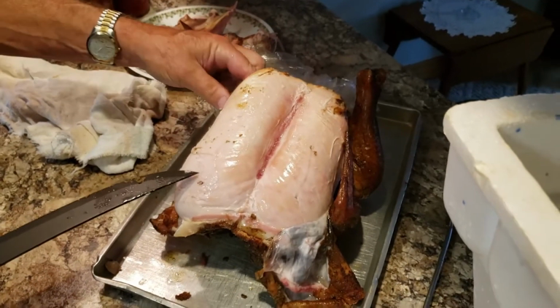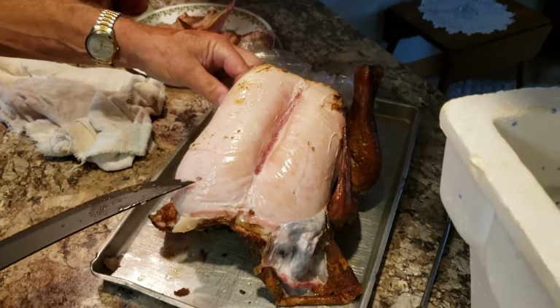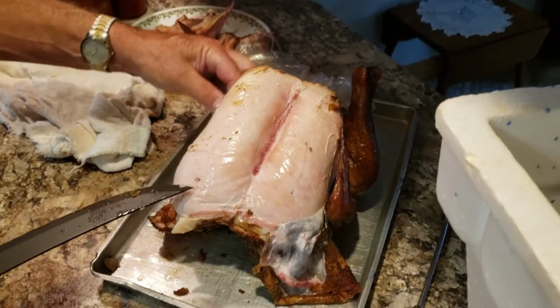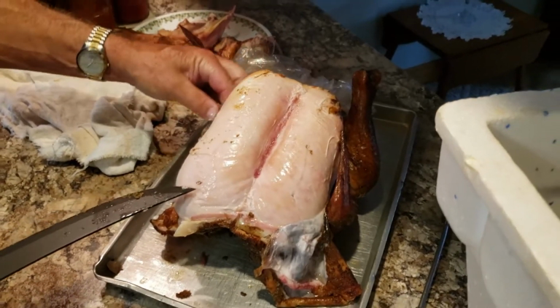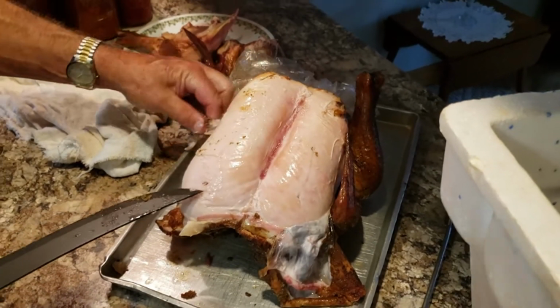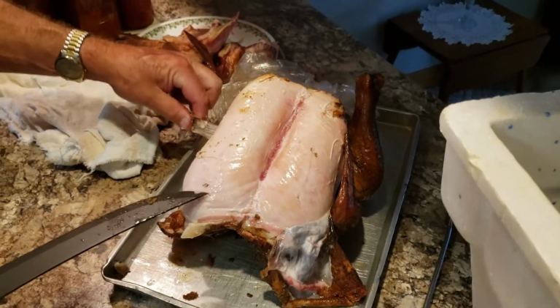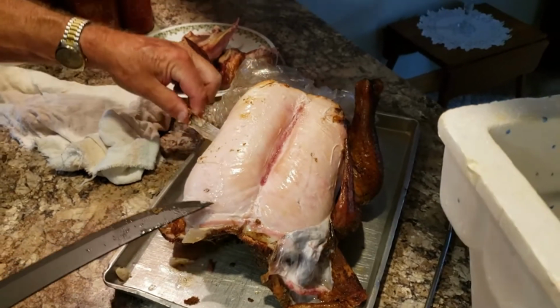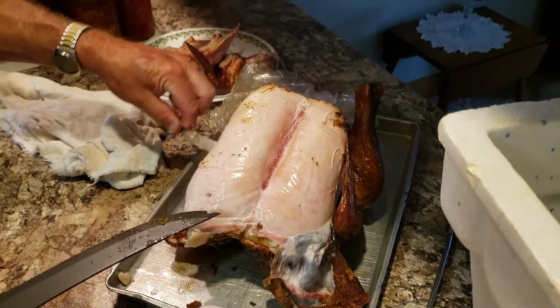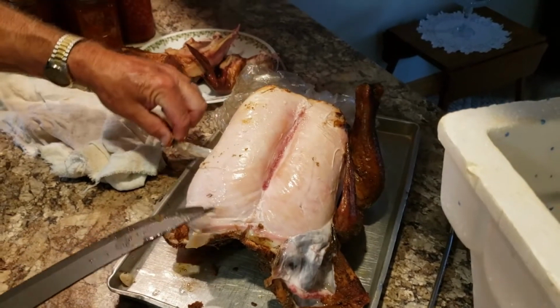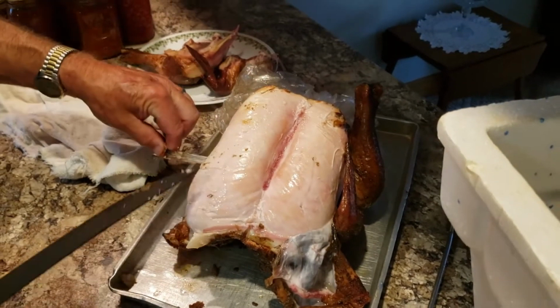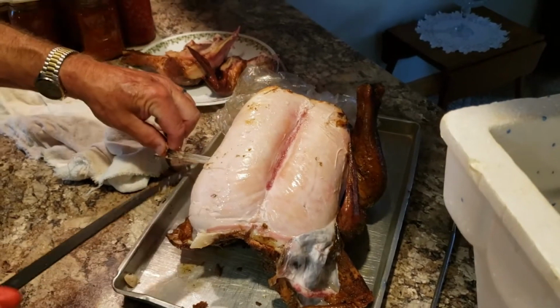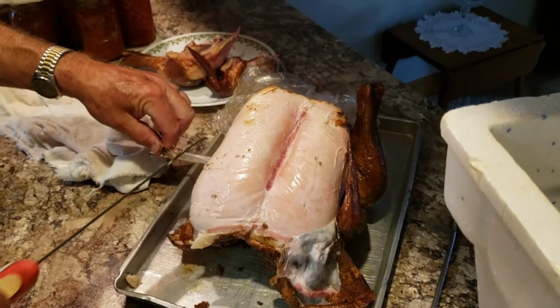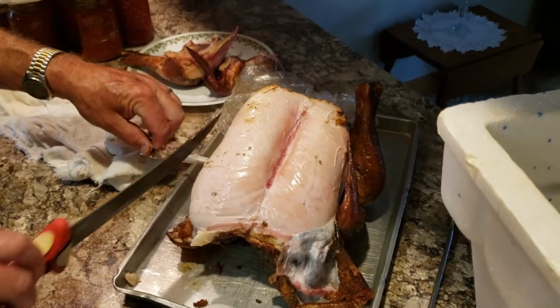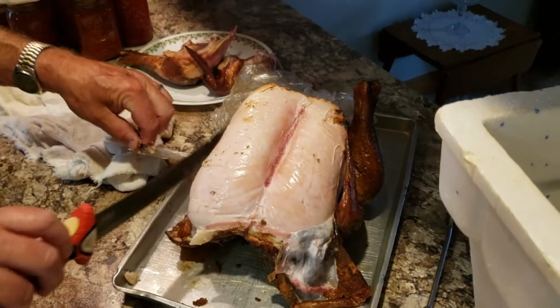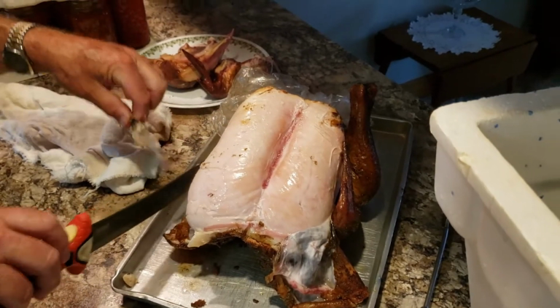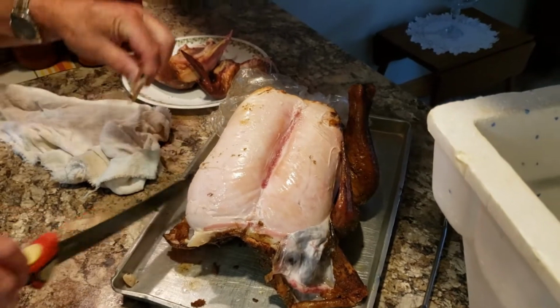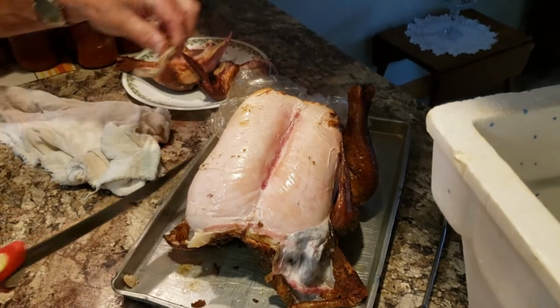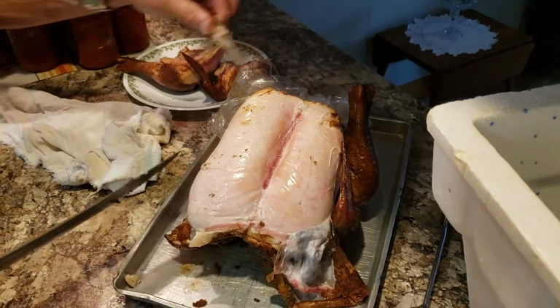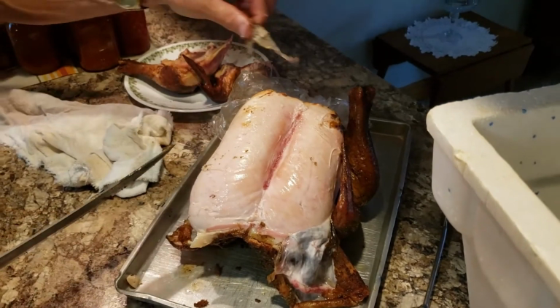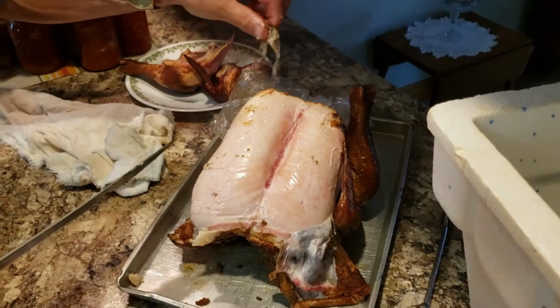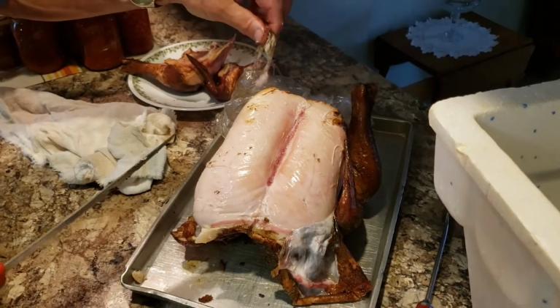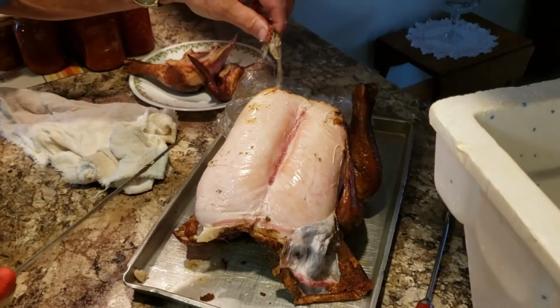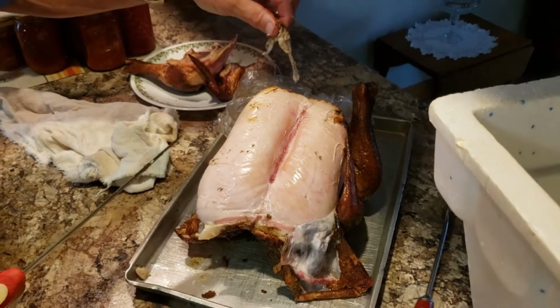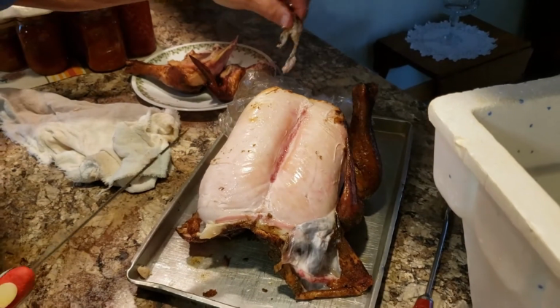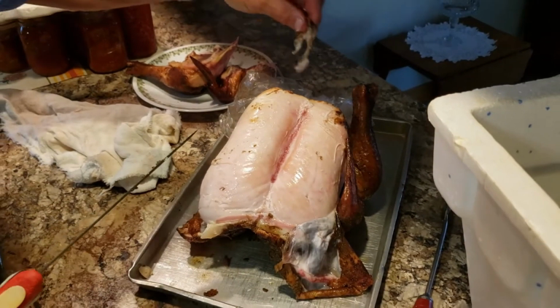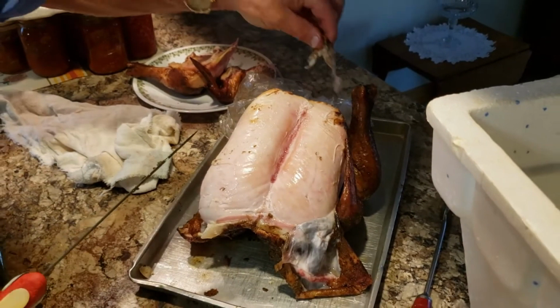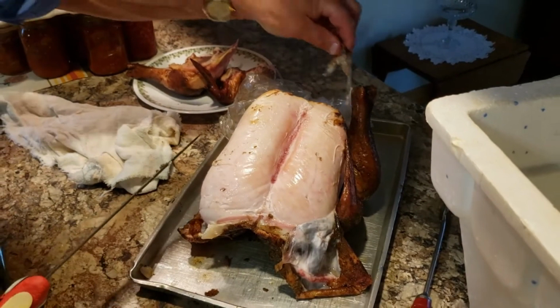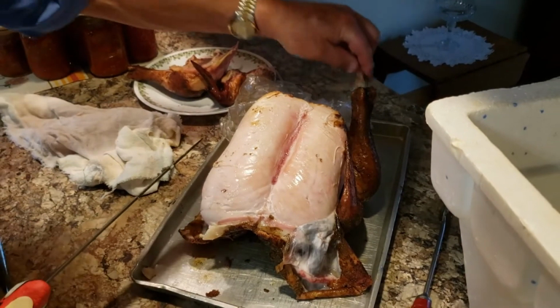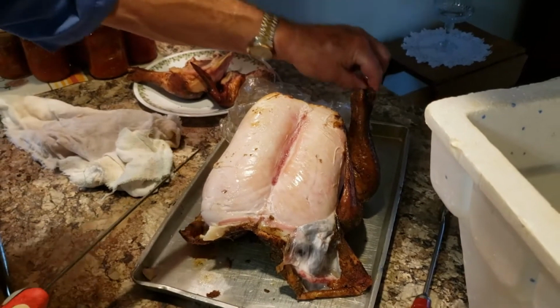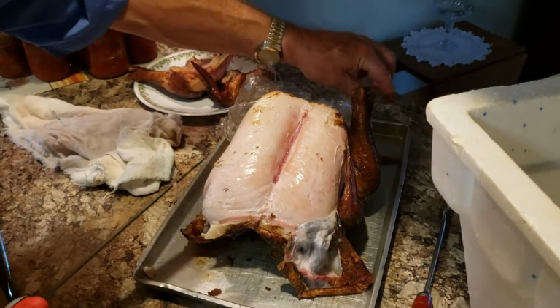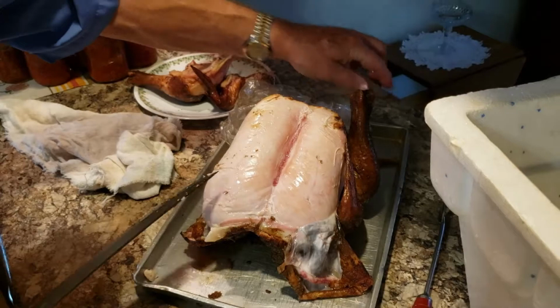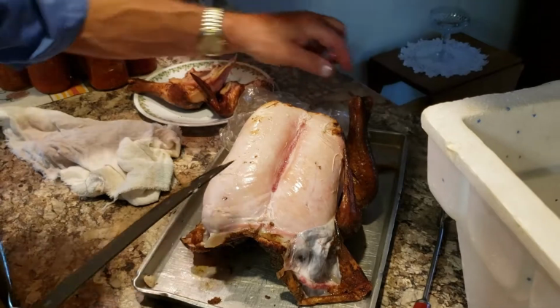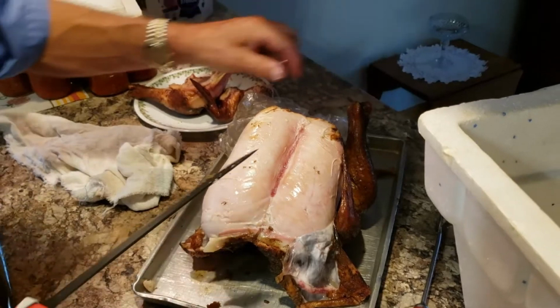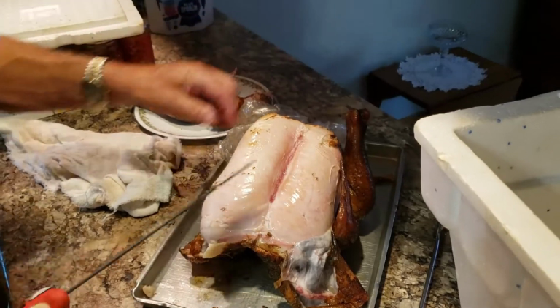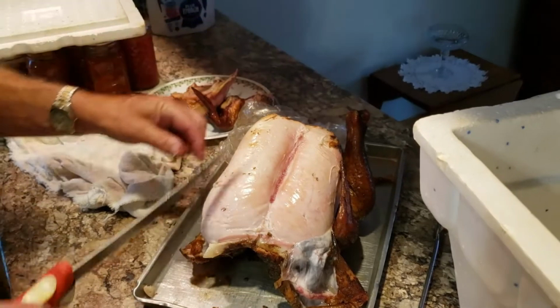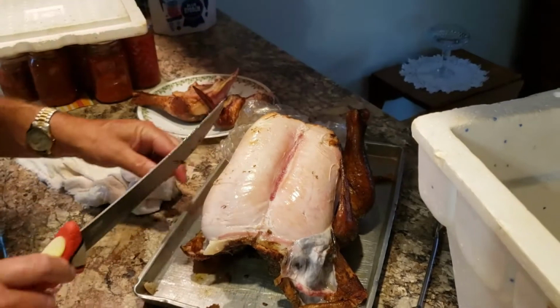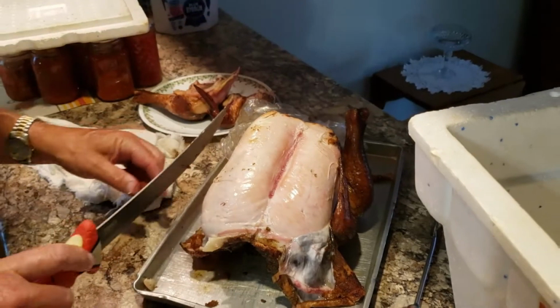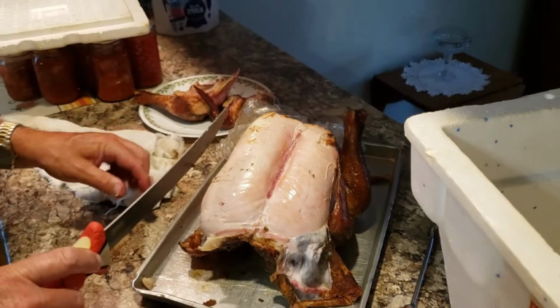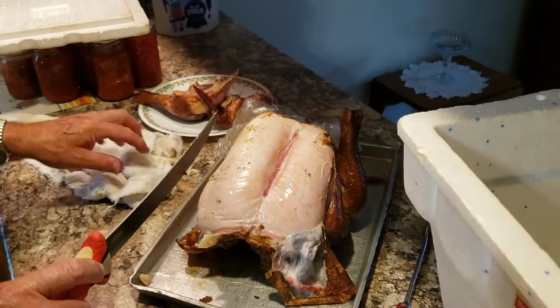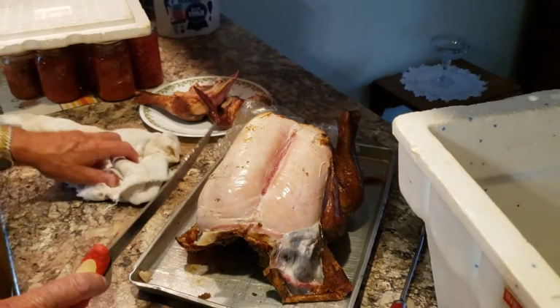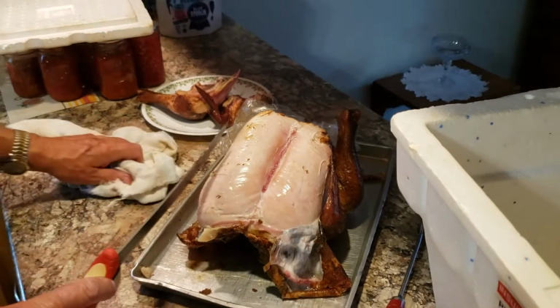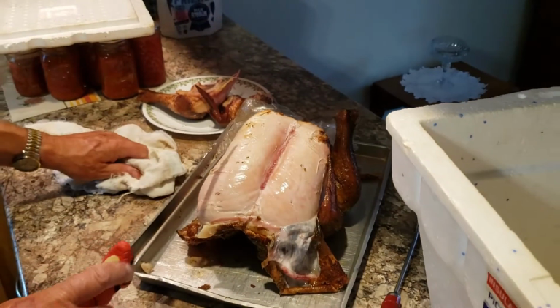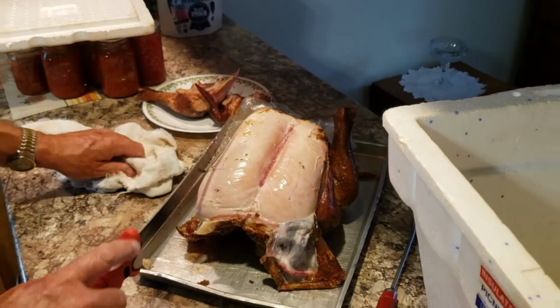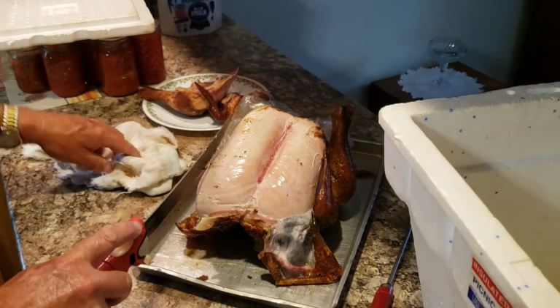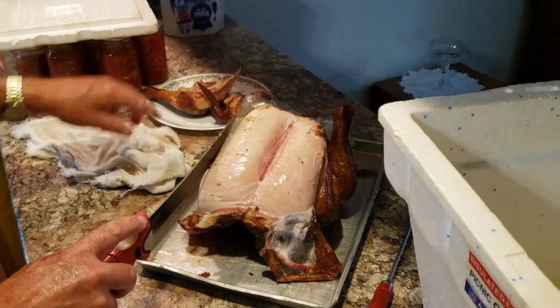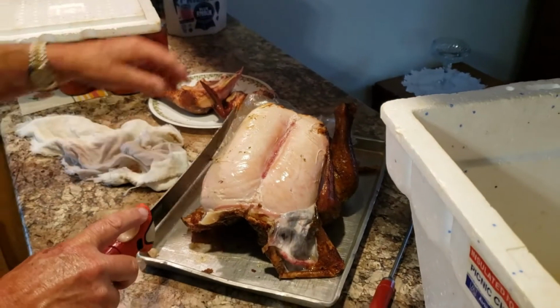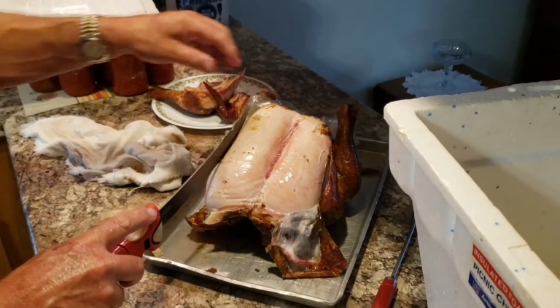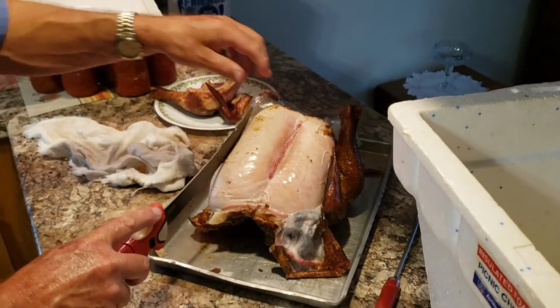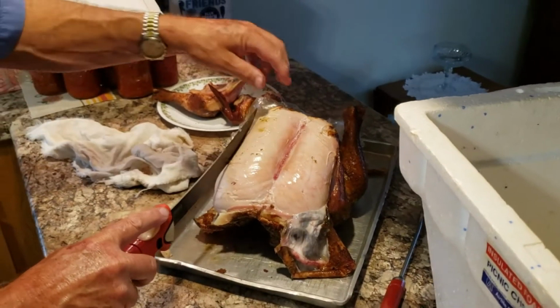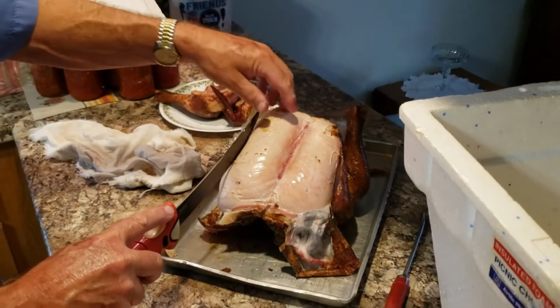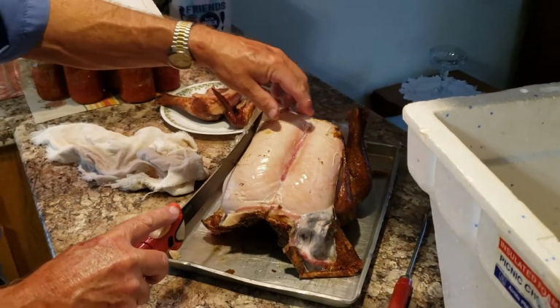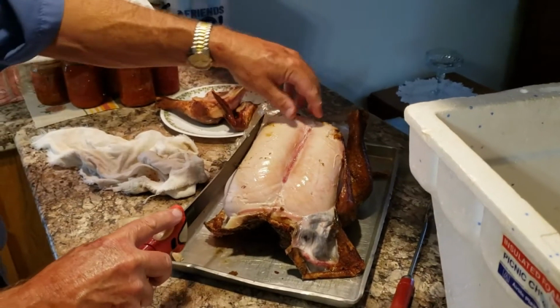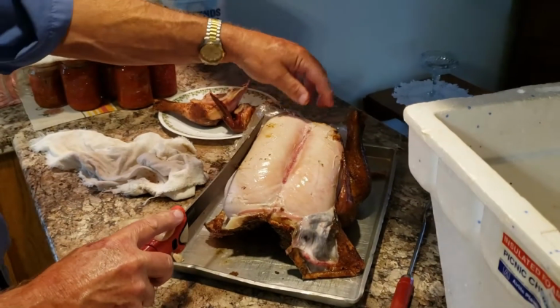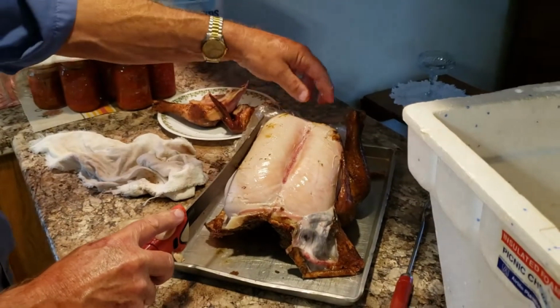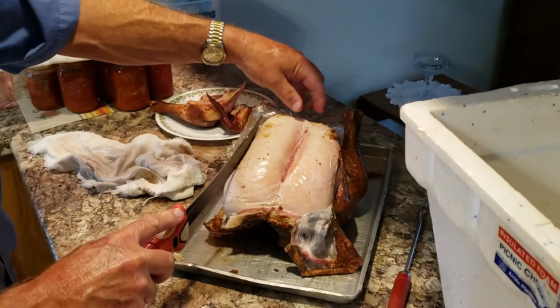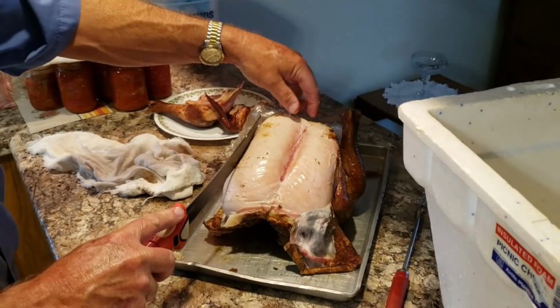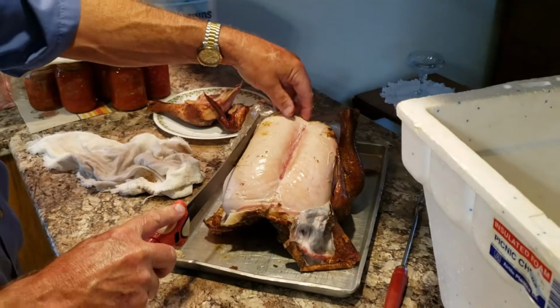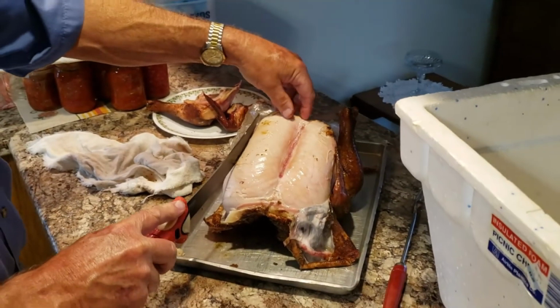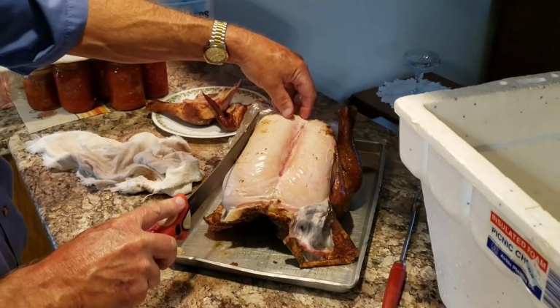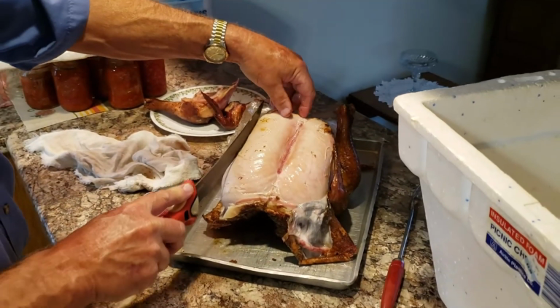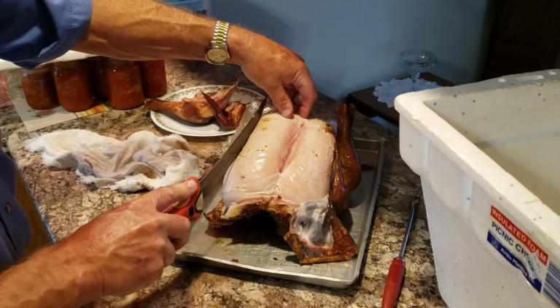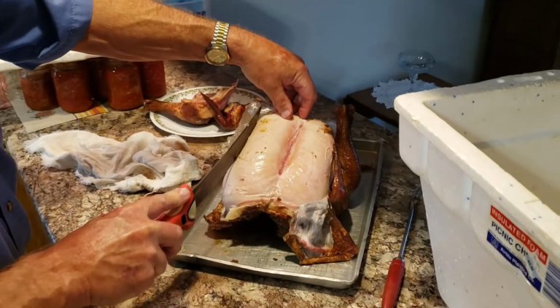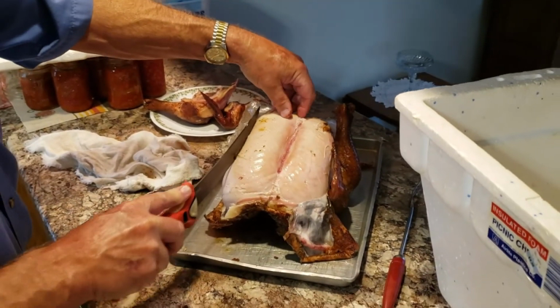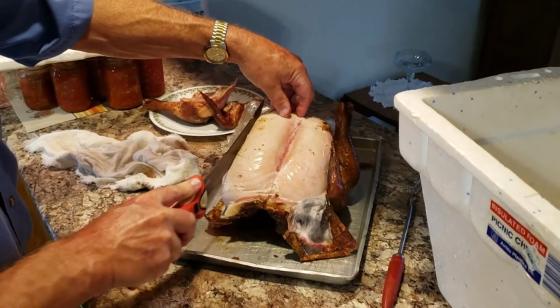That is why we raise our own chickens. Speaking of chickens, it's chicken season. Let me show you.